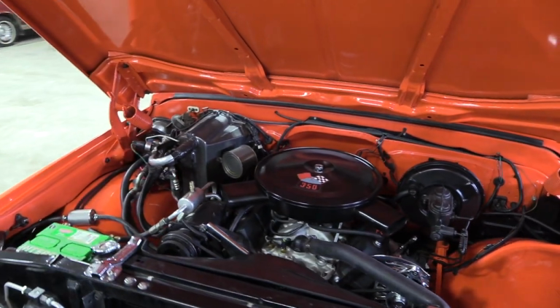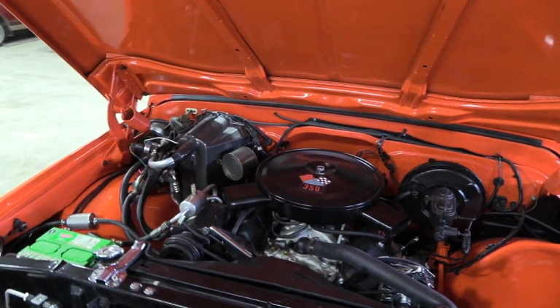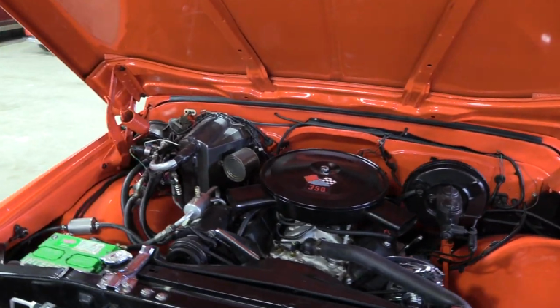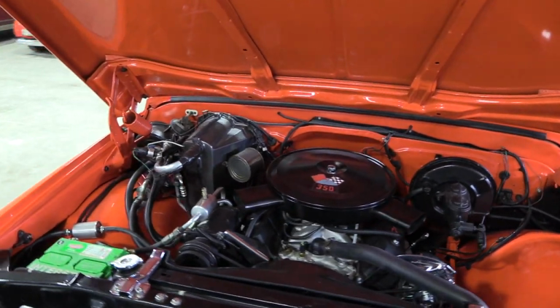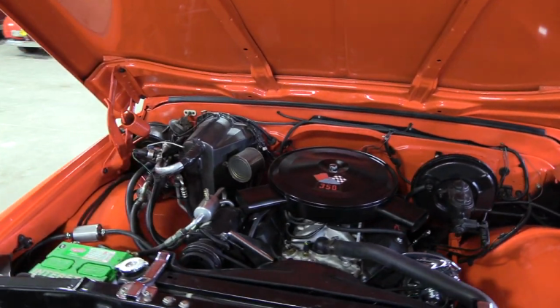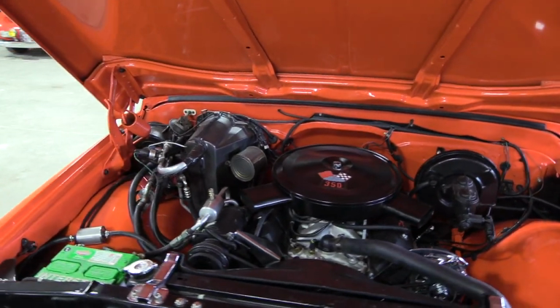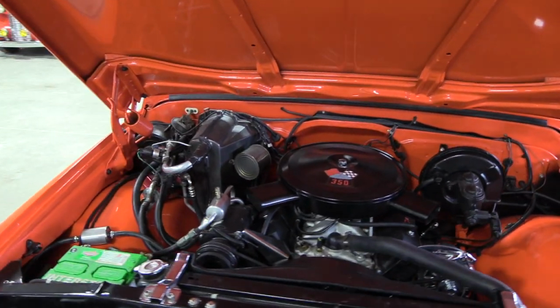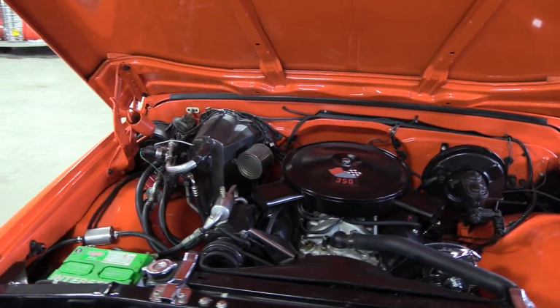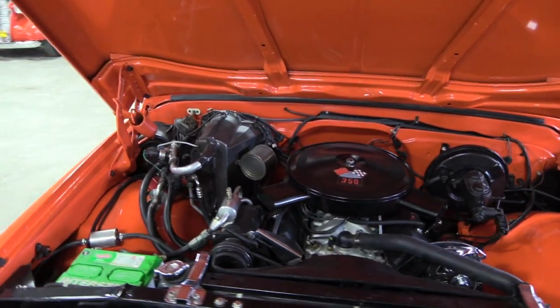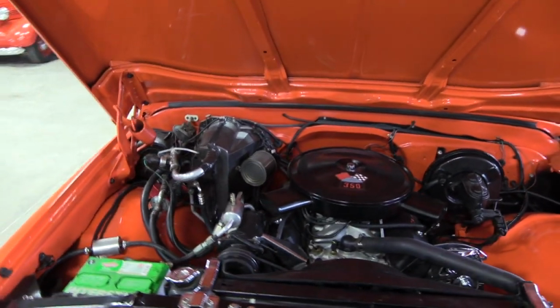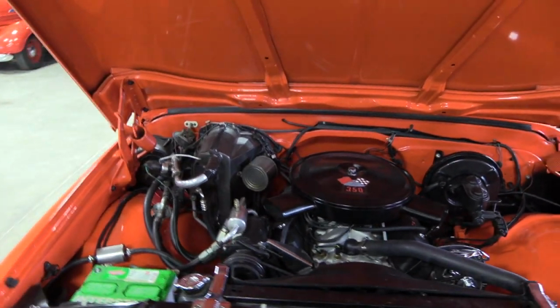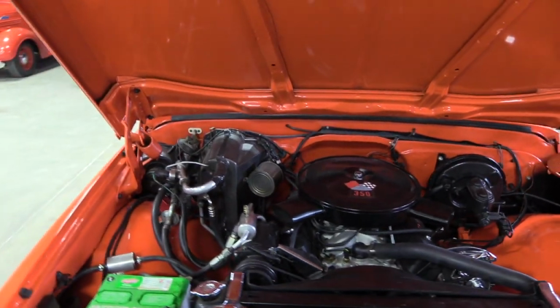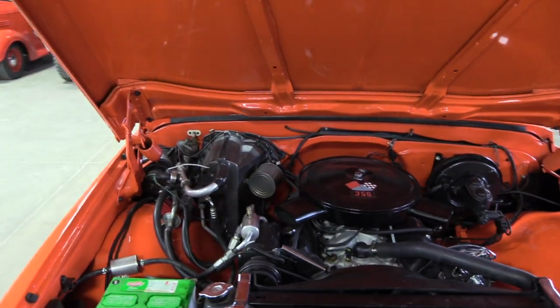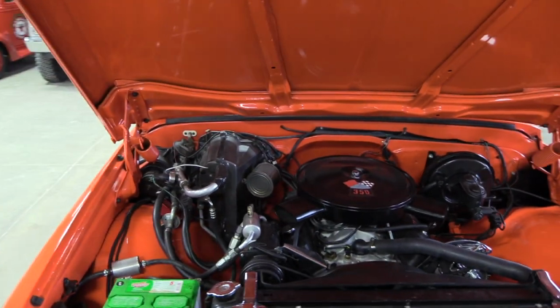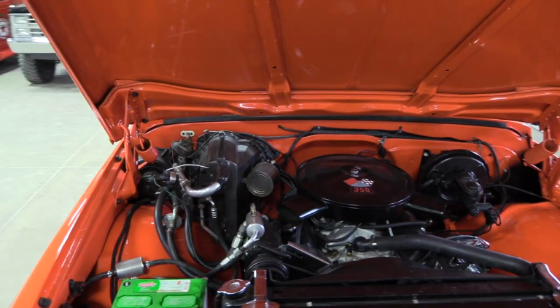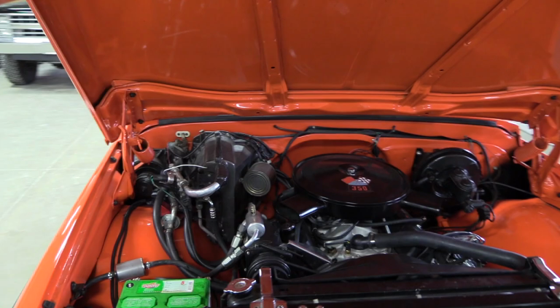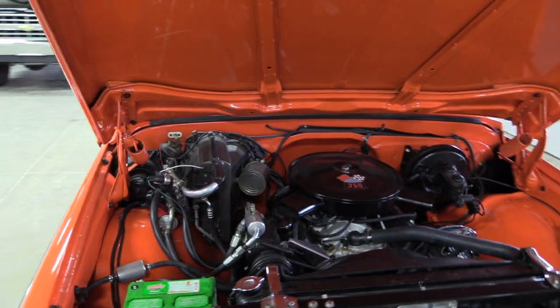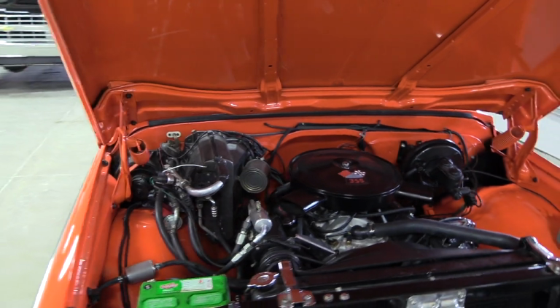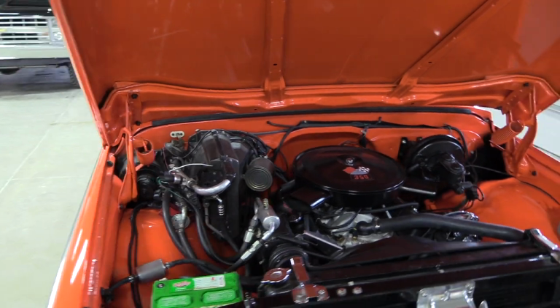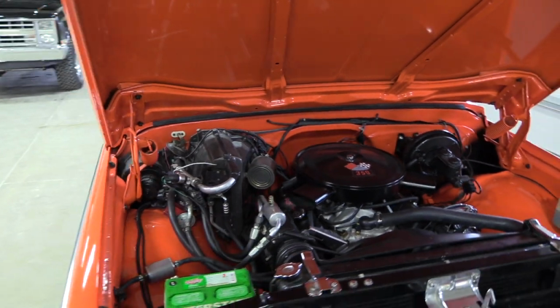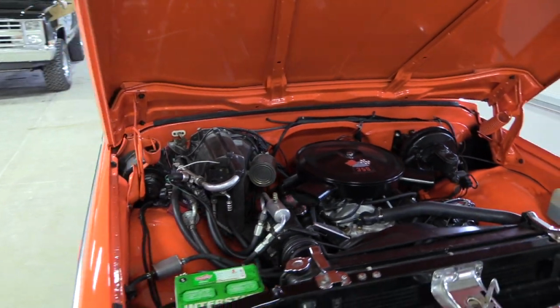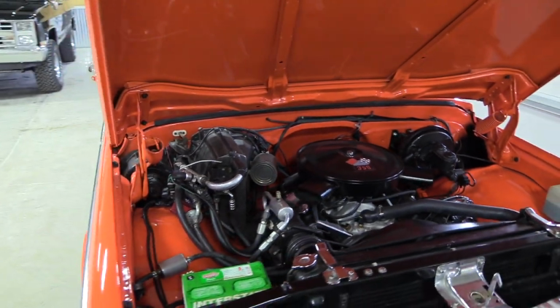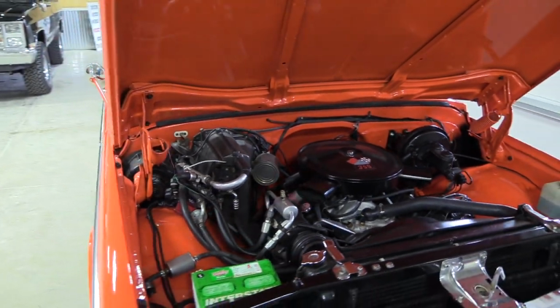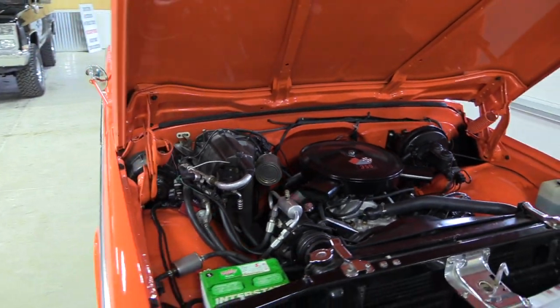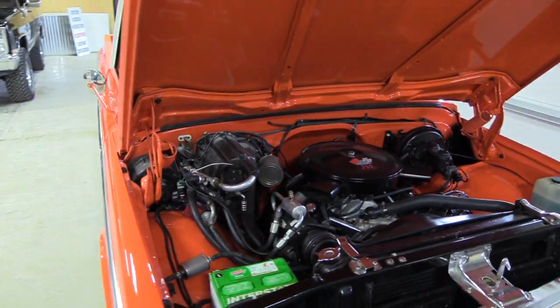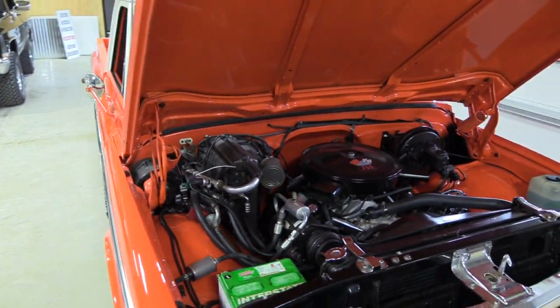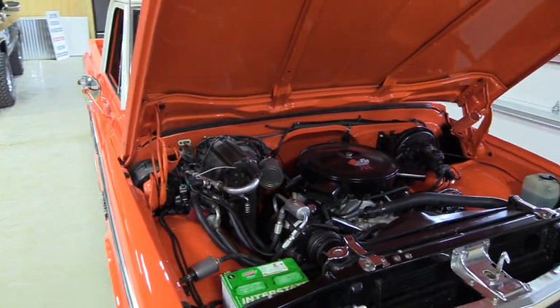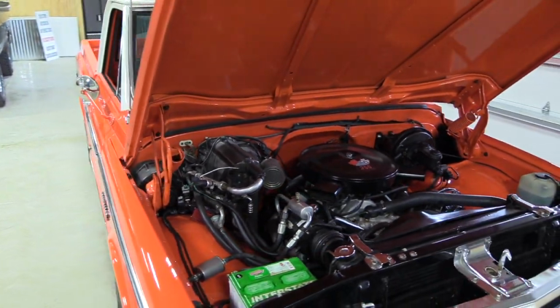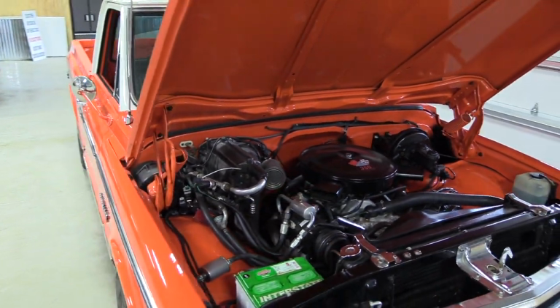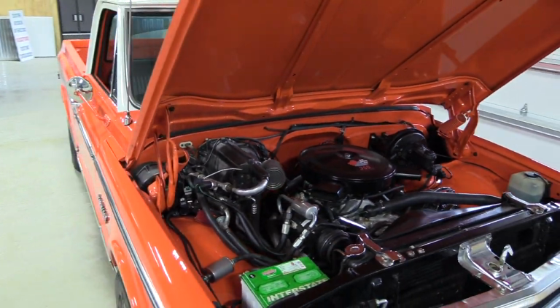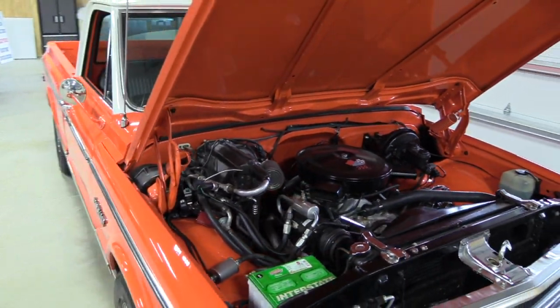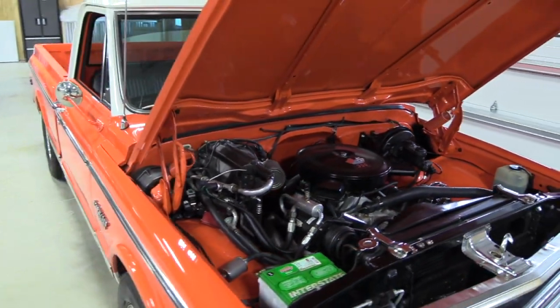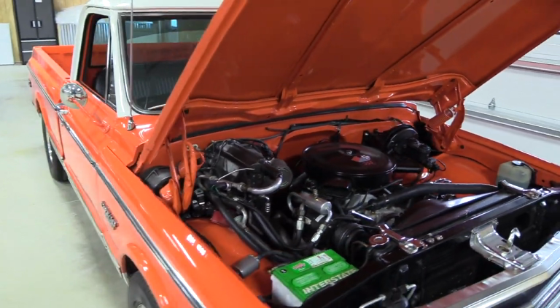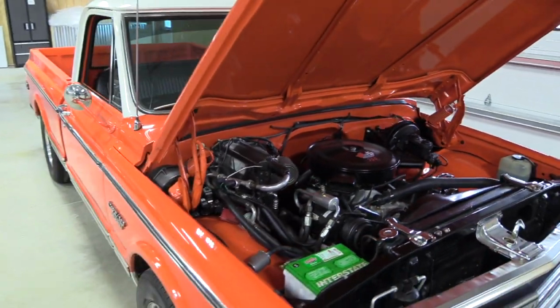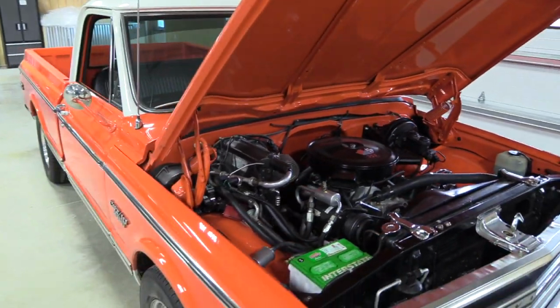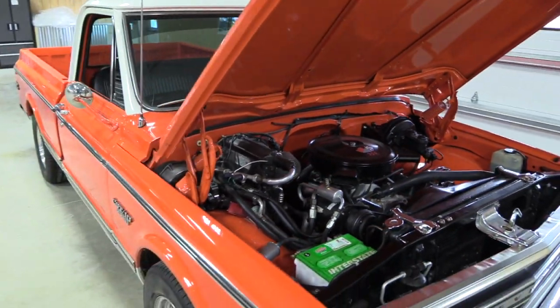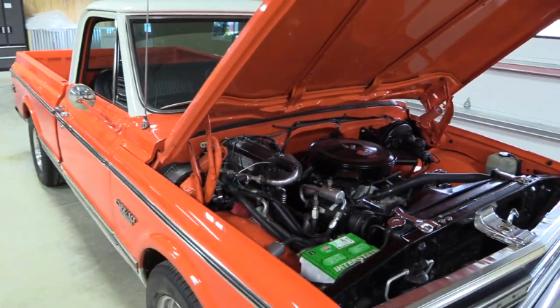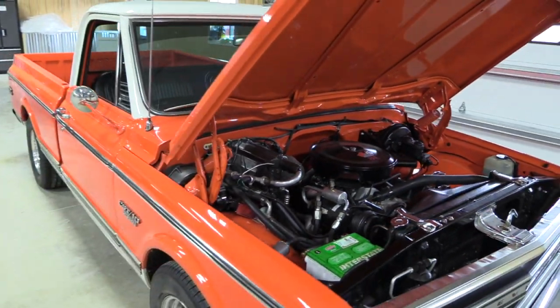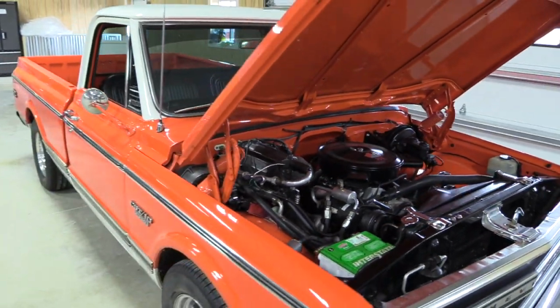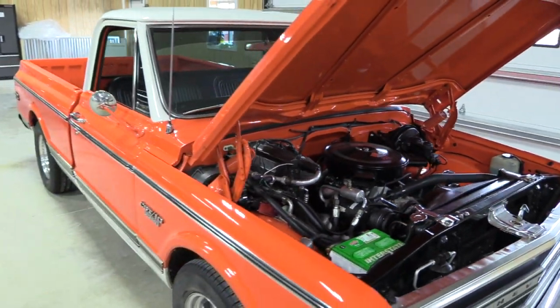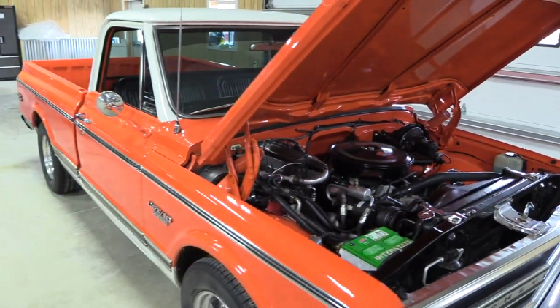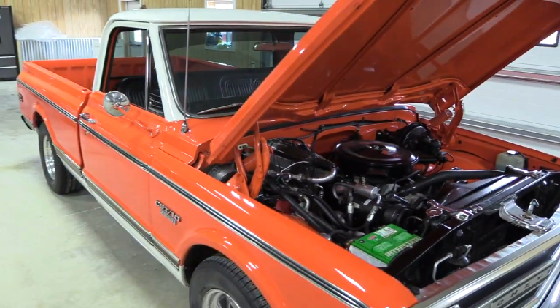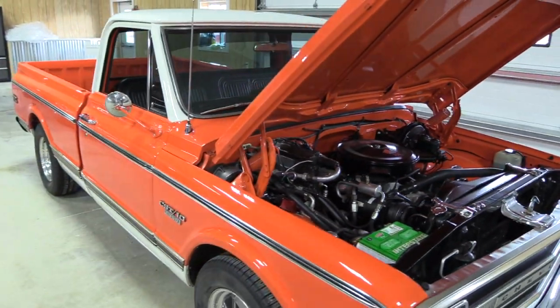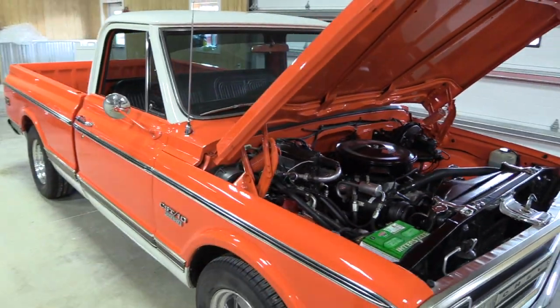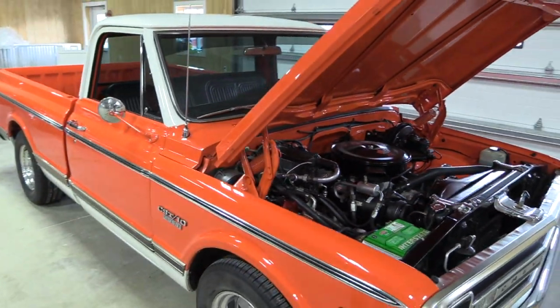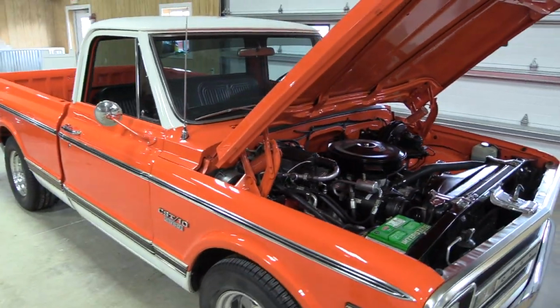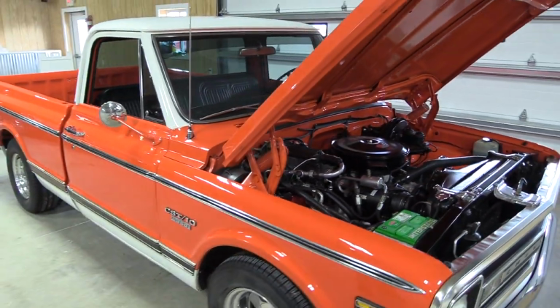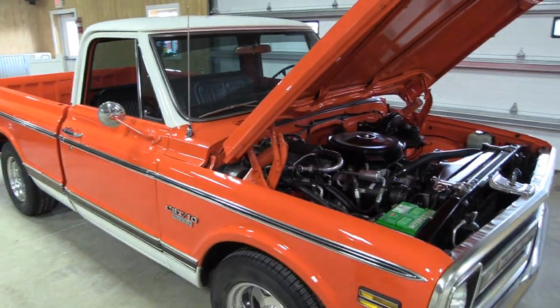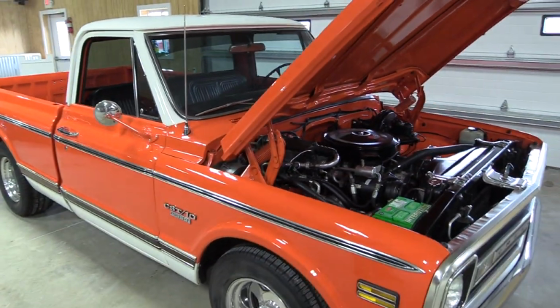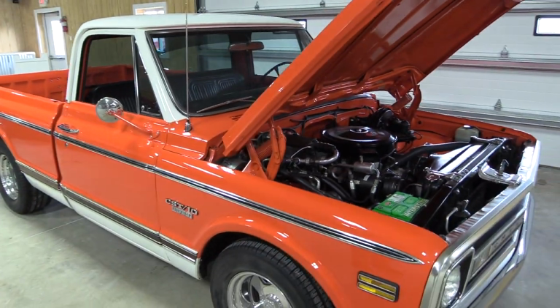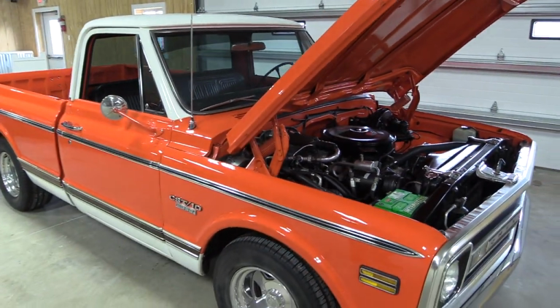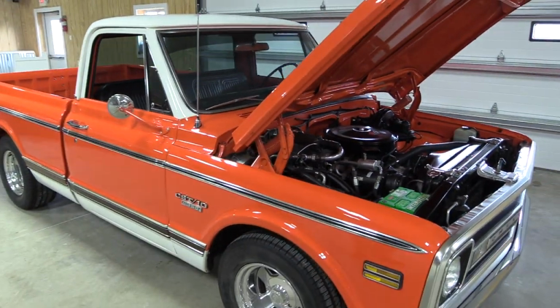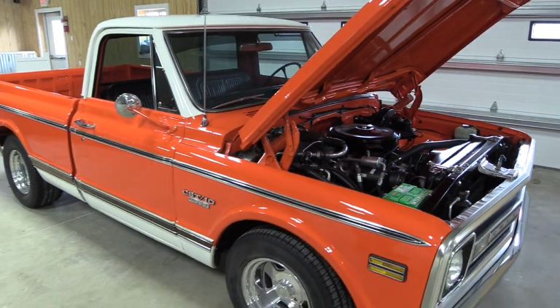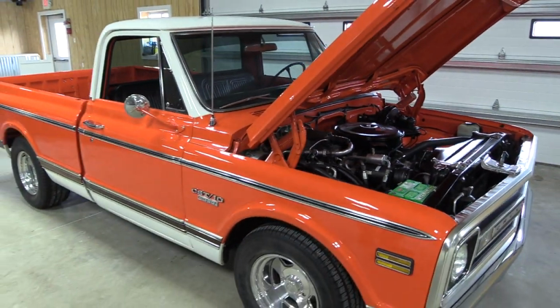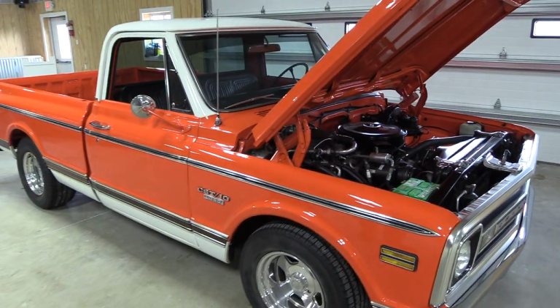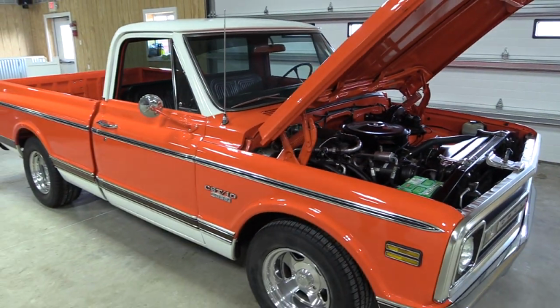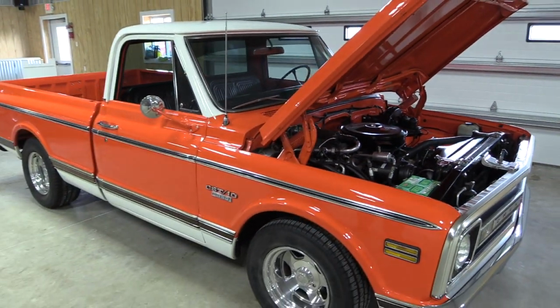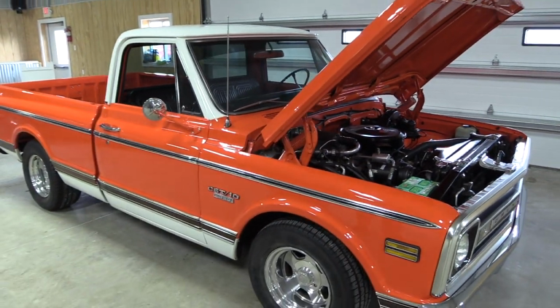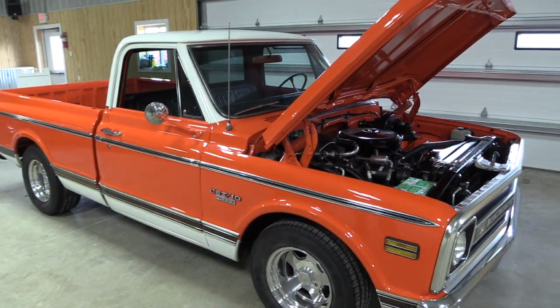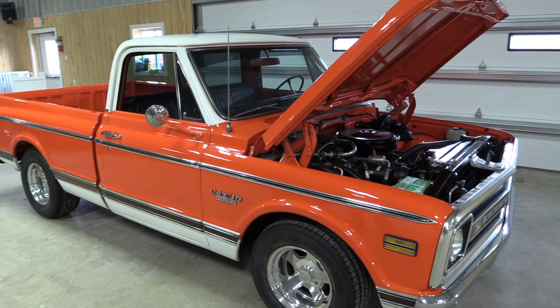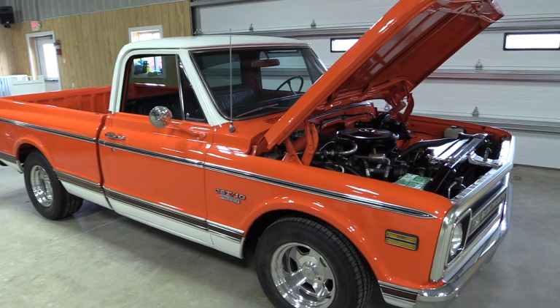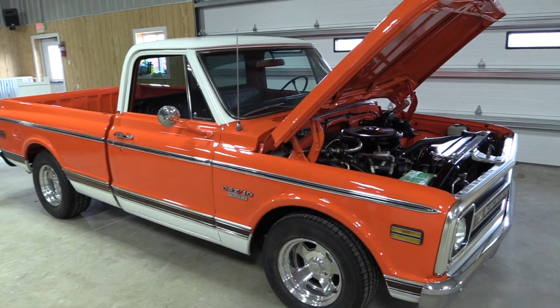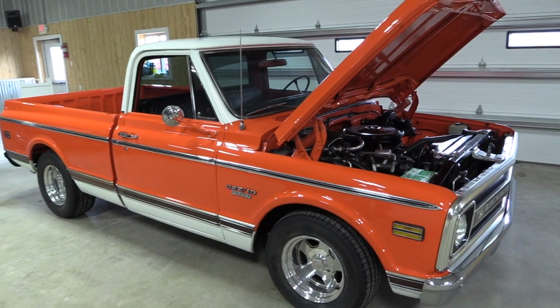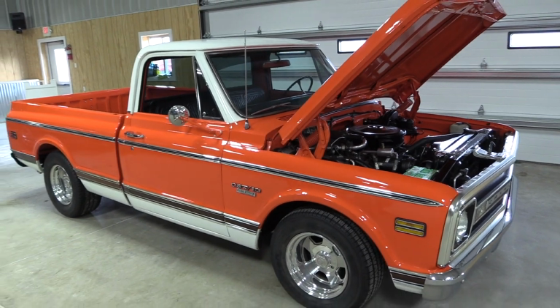The truck during restoration was lowered. The suspension has been lowered in the front and rear to give it the stance you see here.